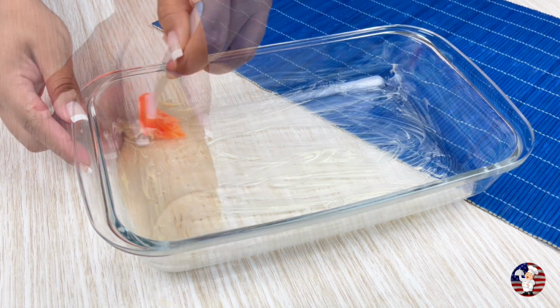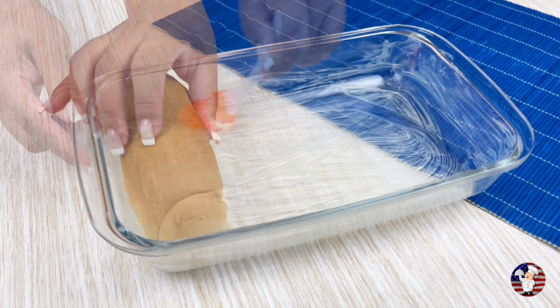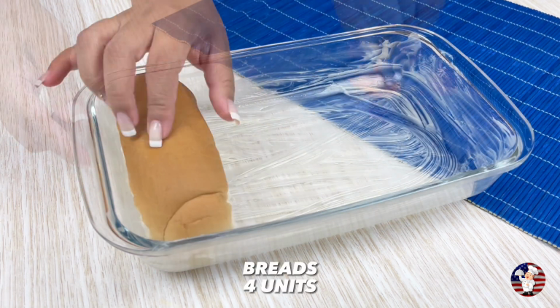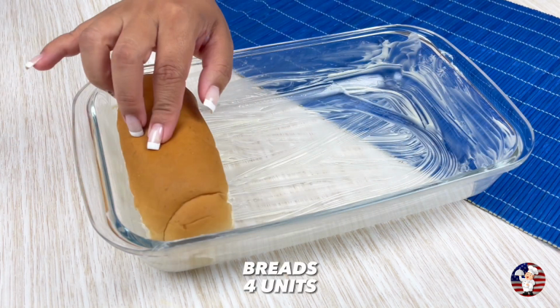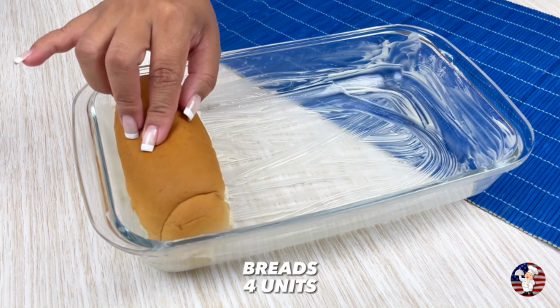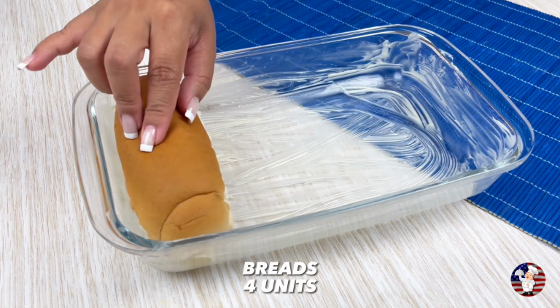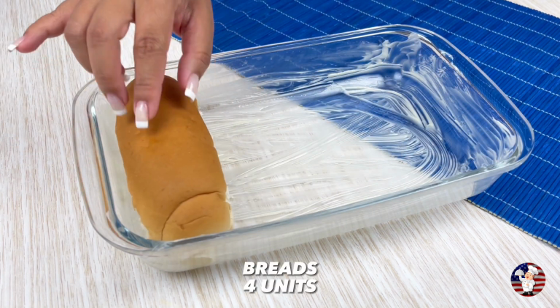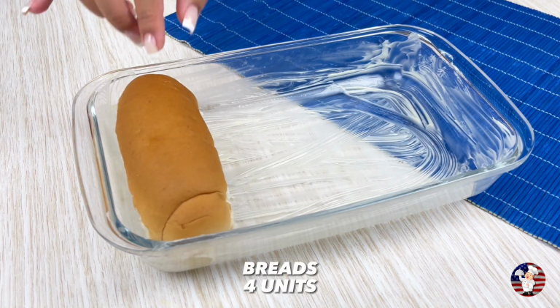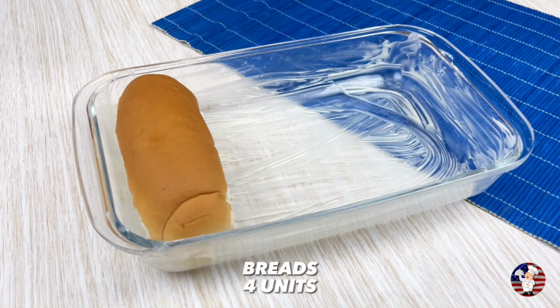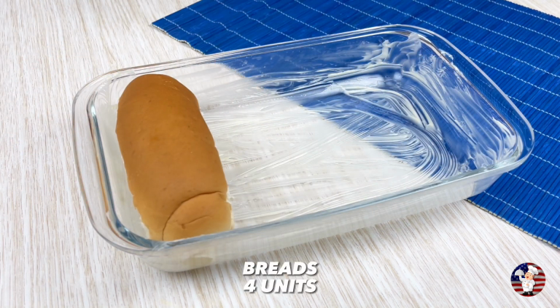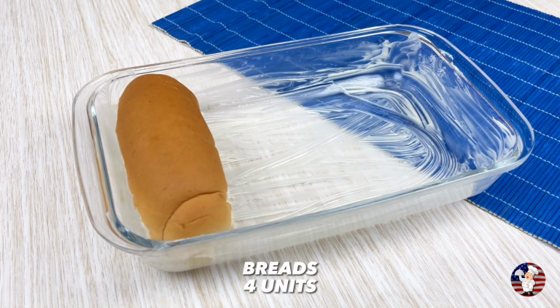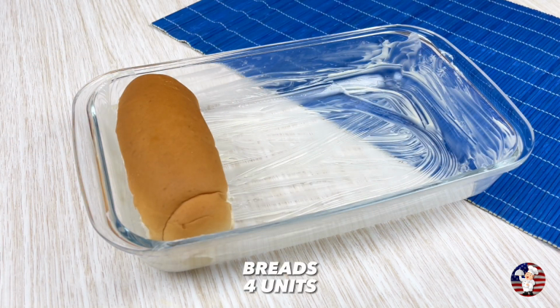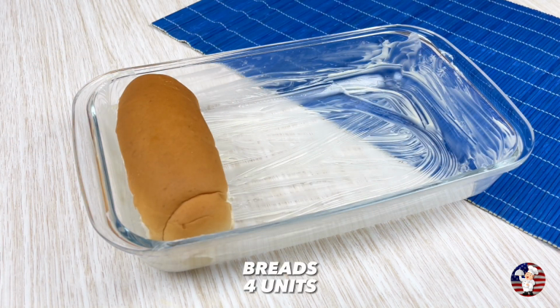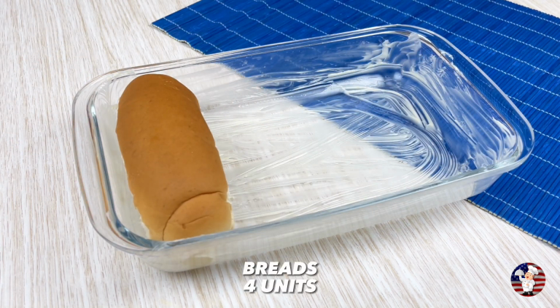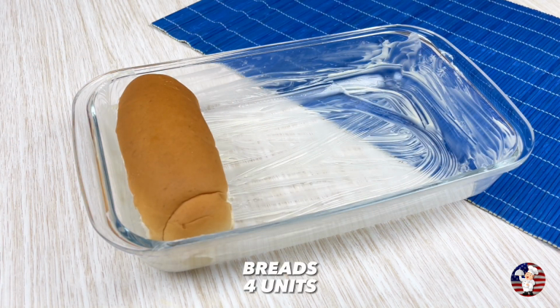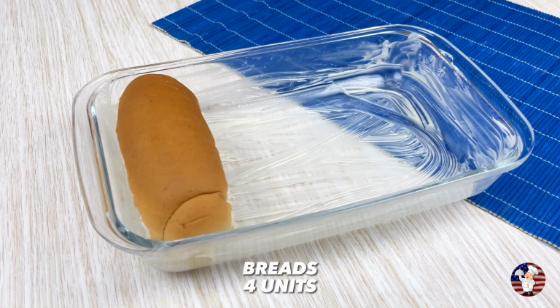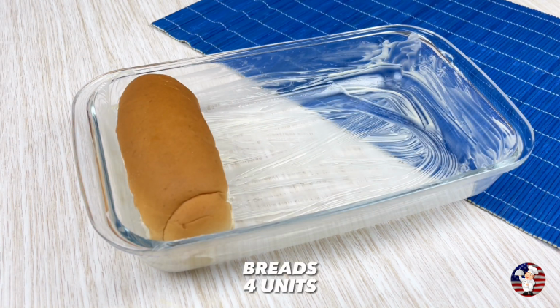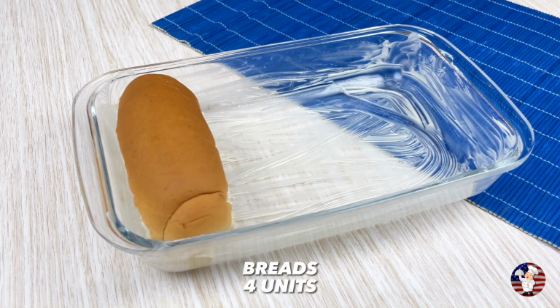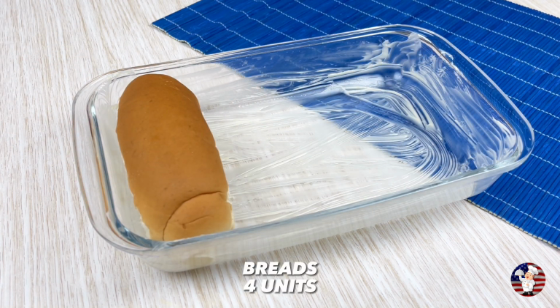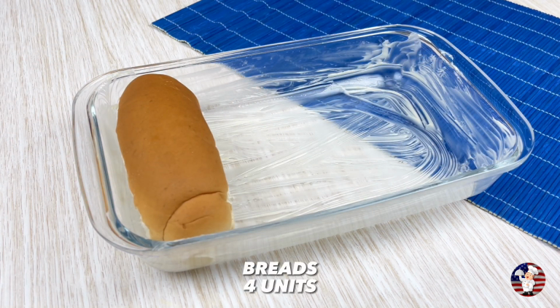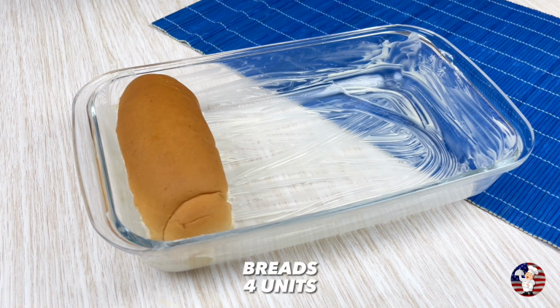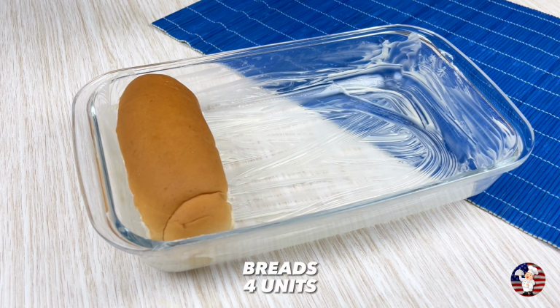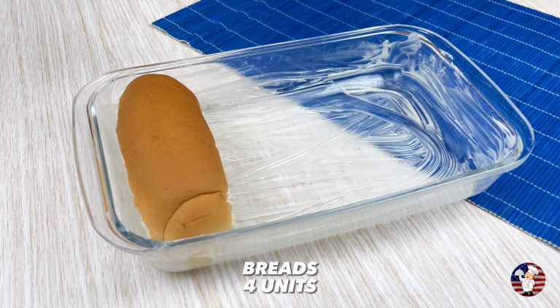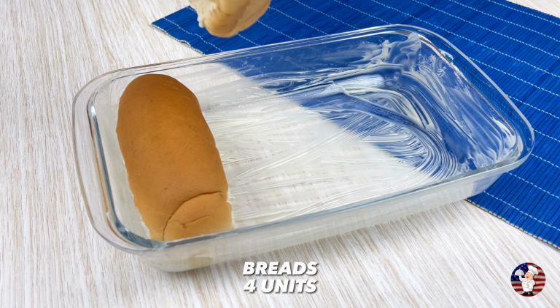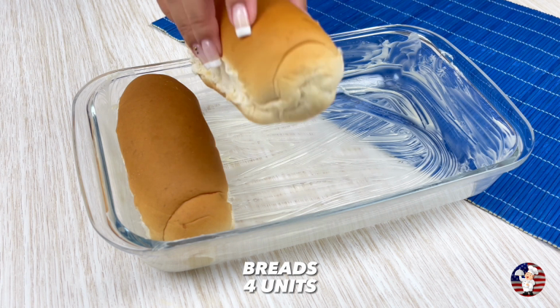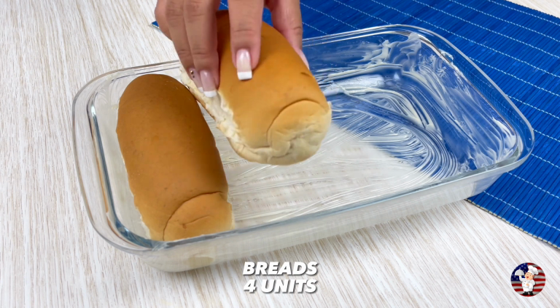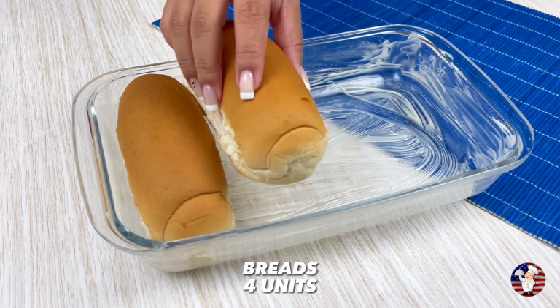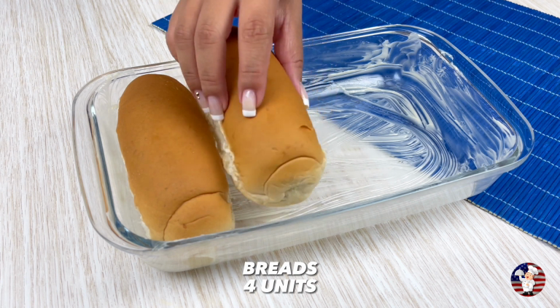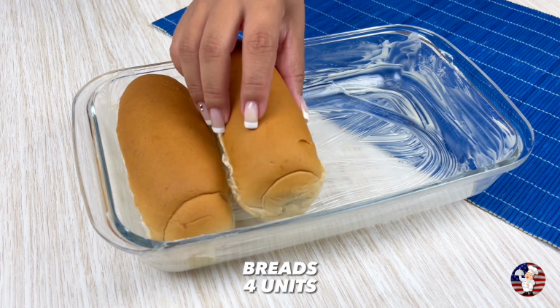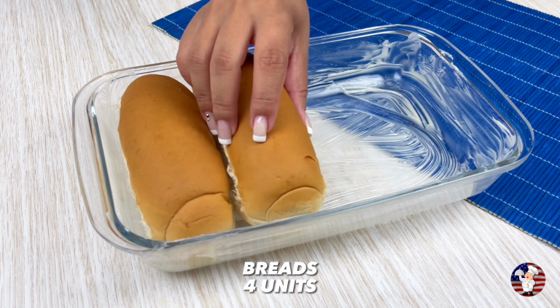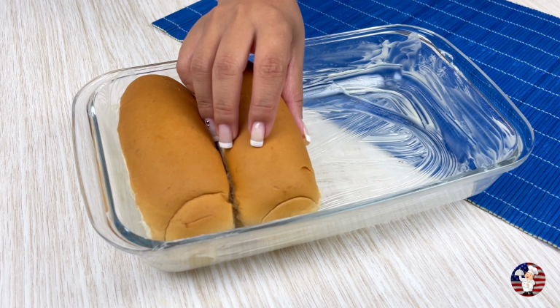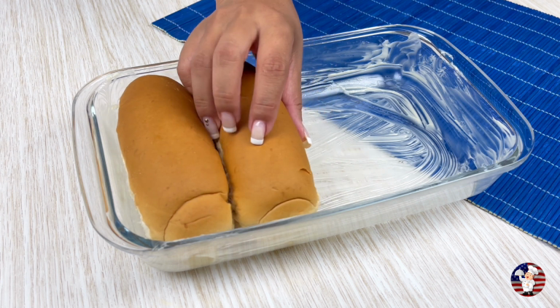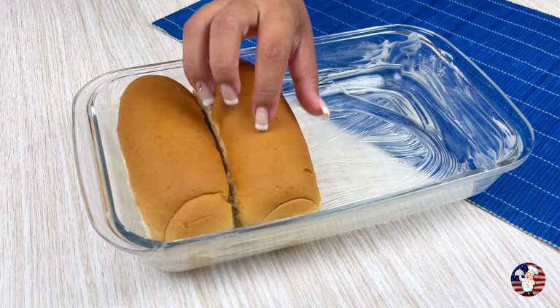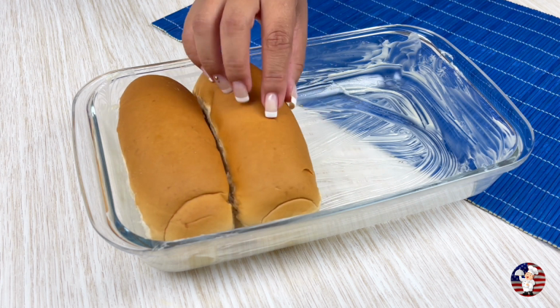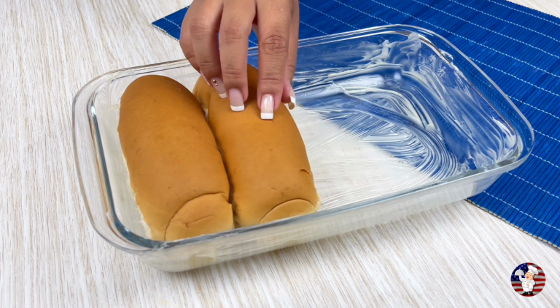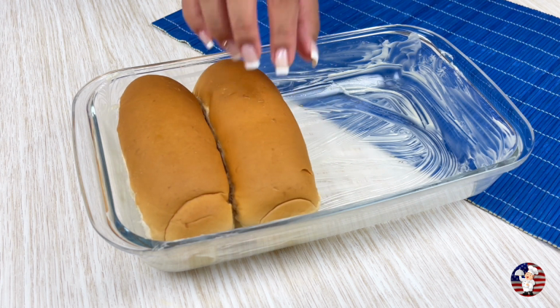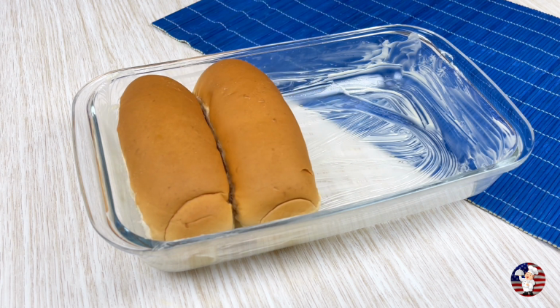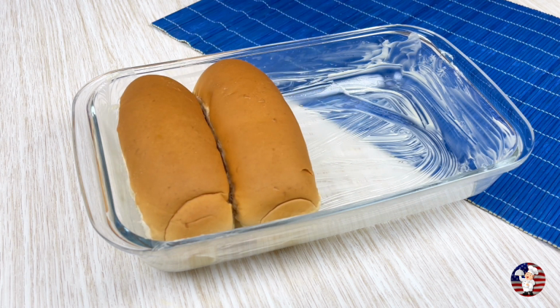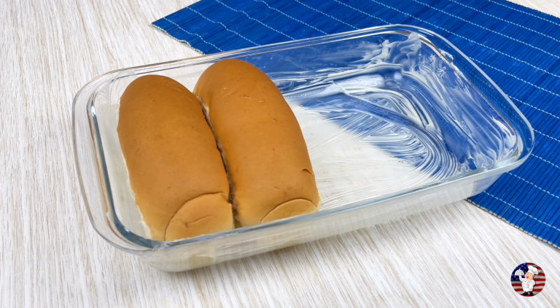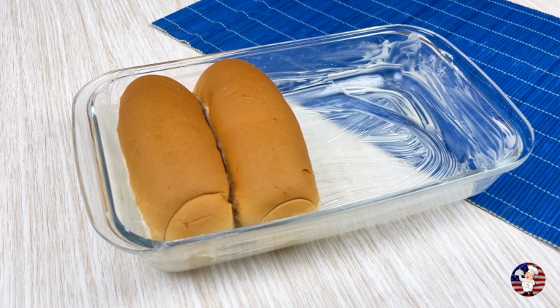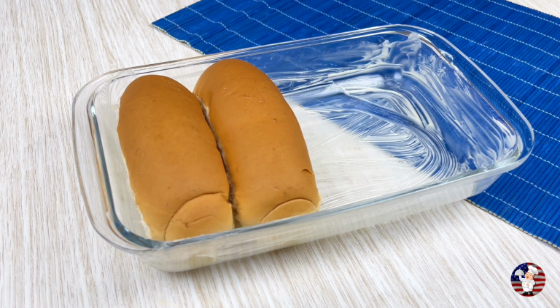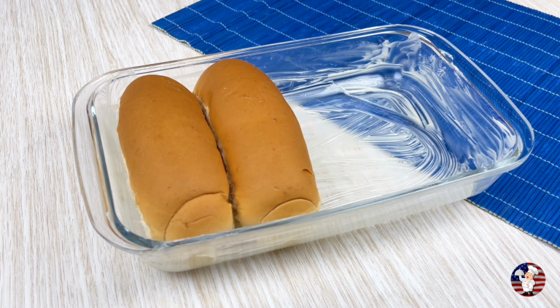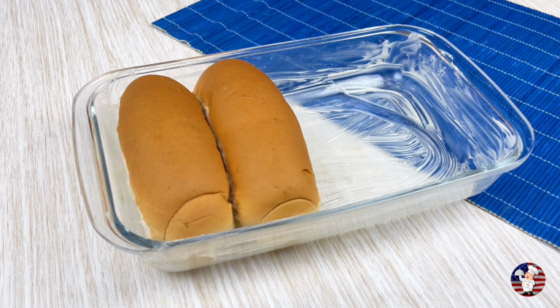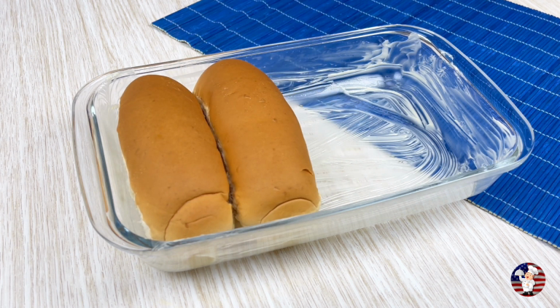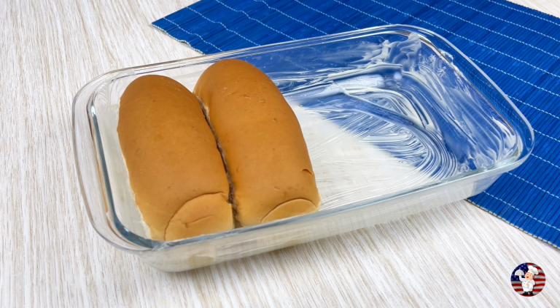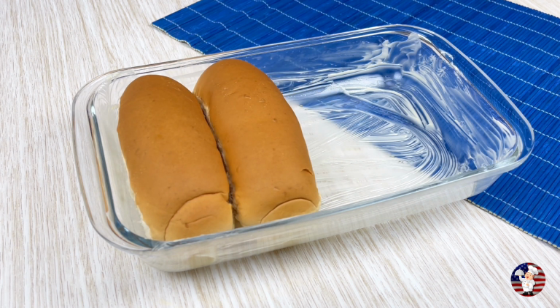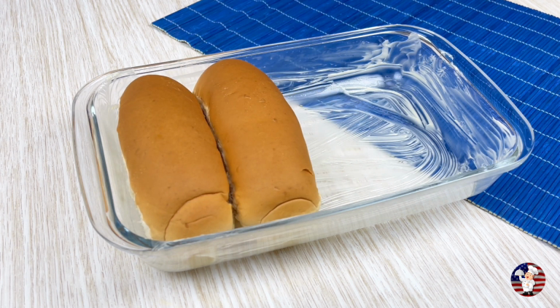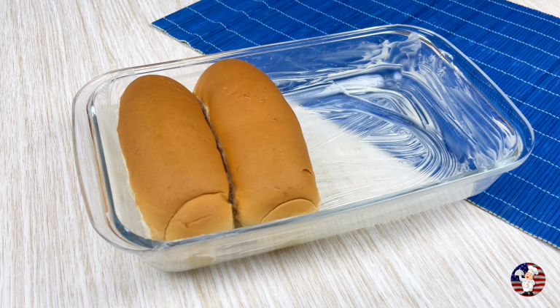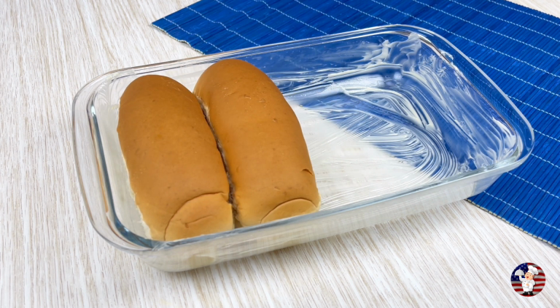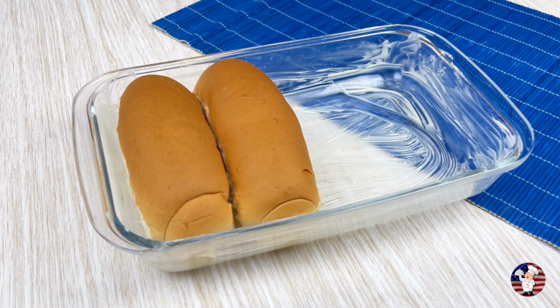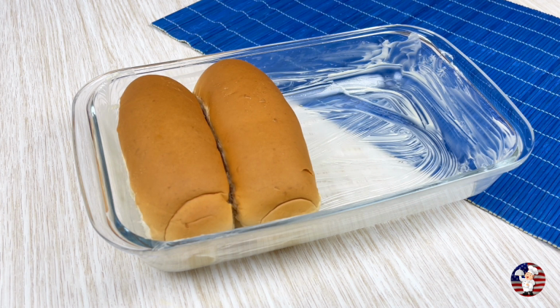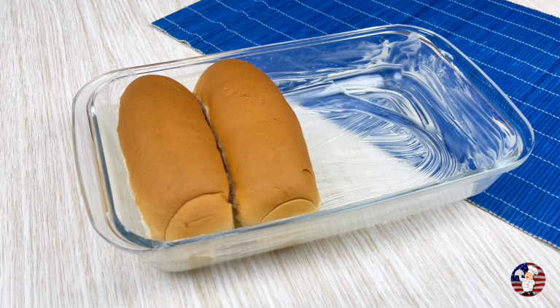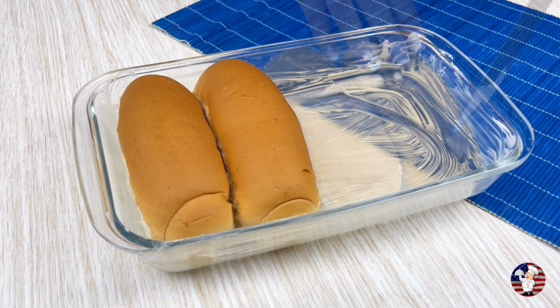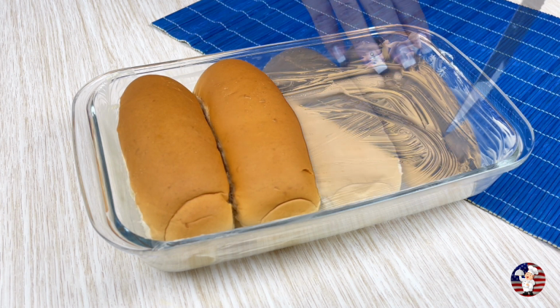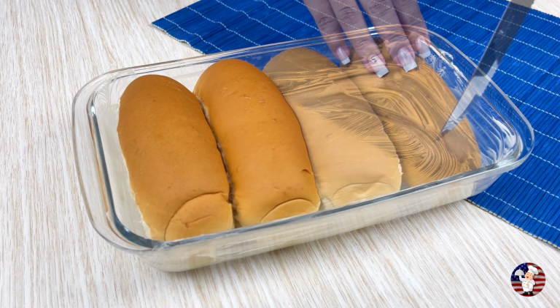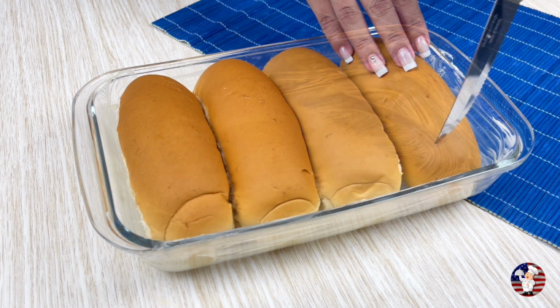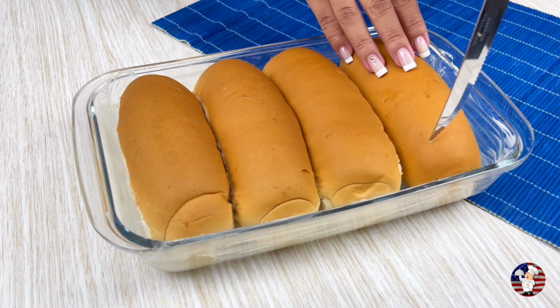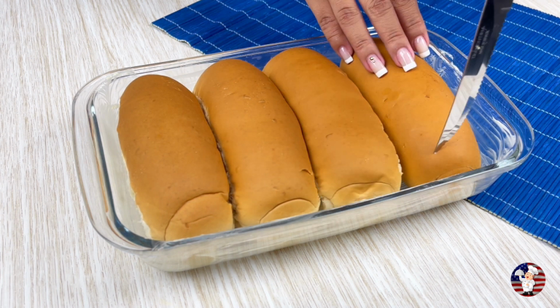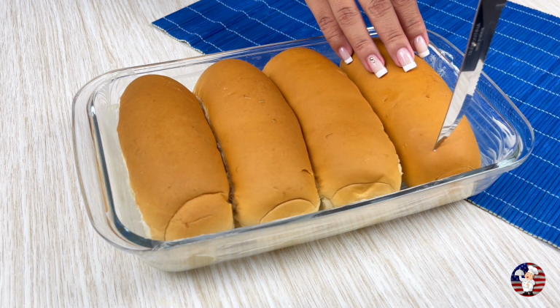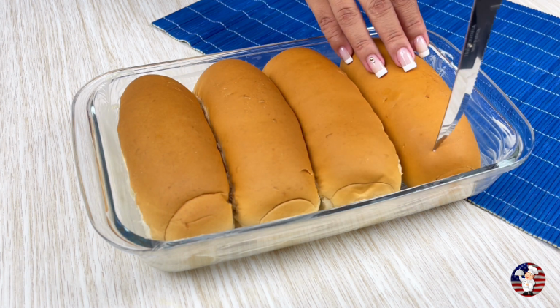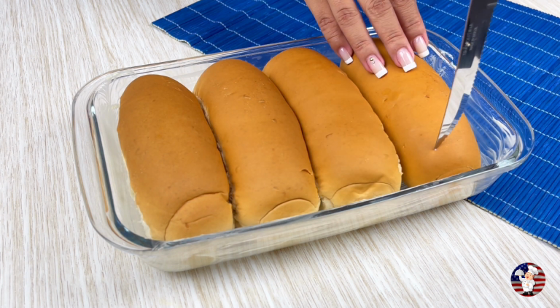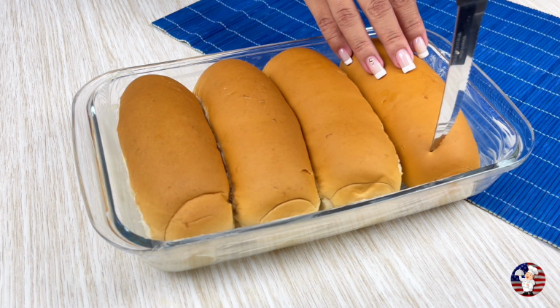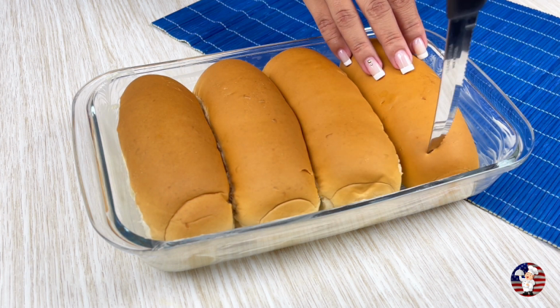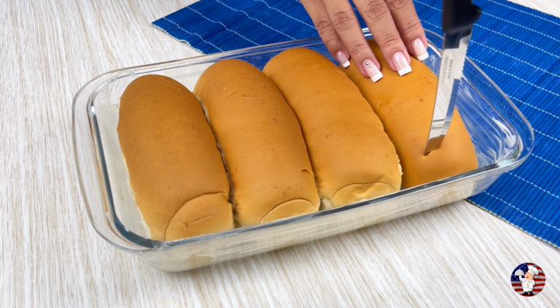Make a cut in the top part of the bread — this is where we will place the sausage and our other ingredients.